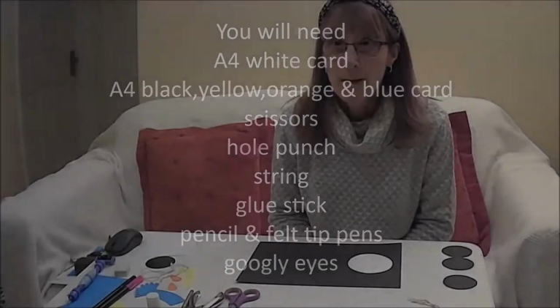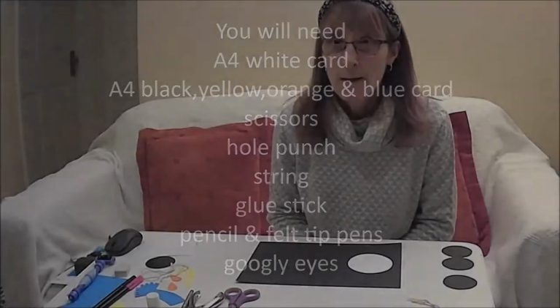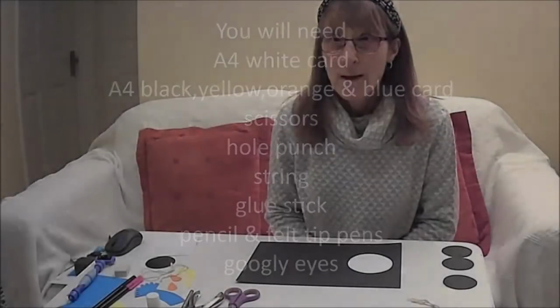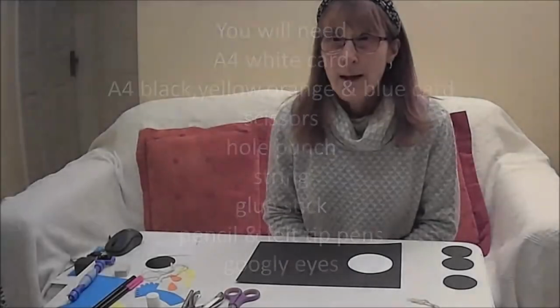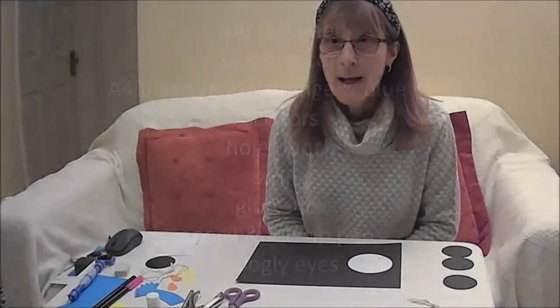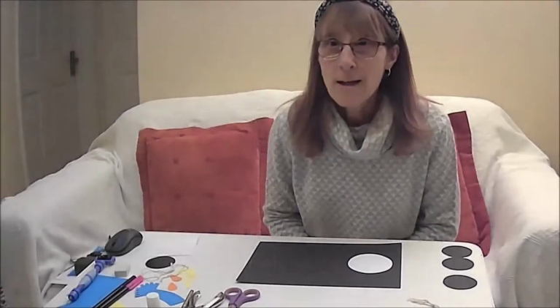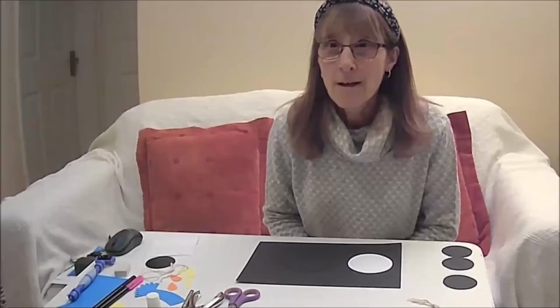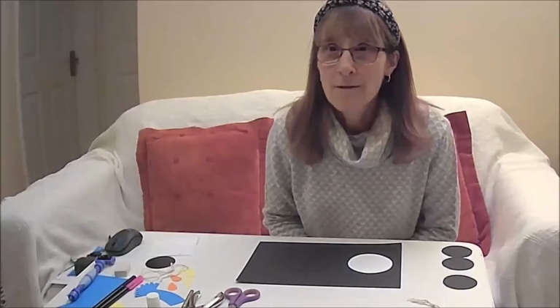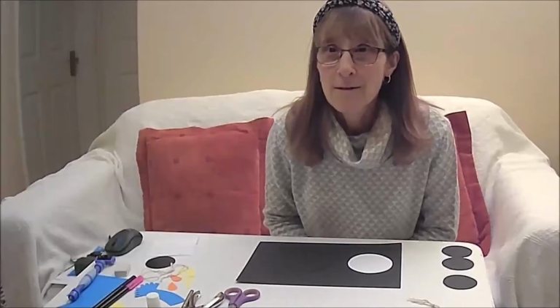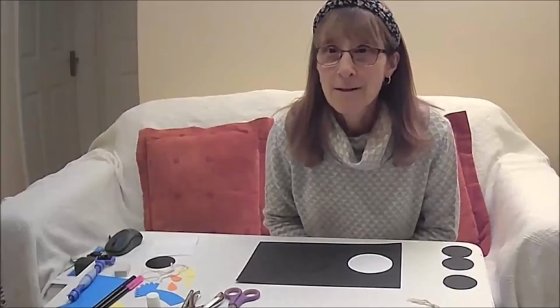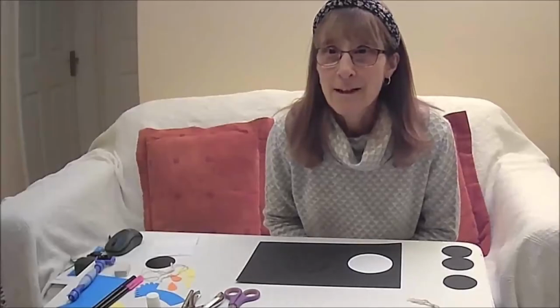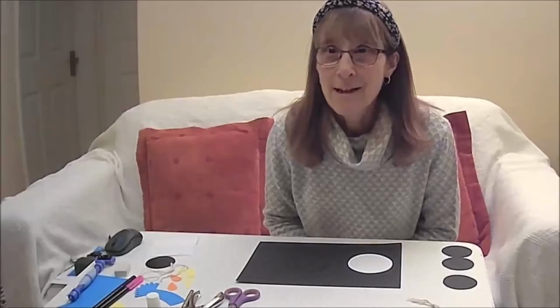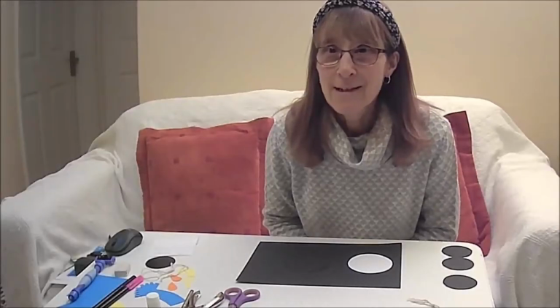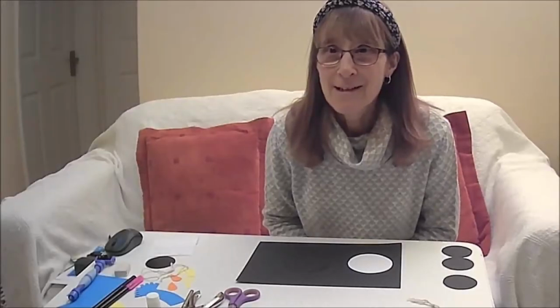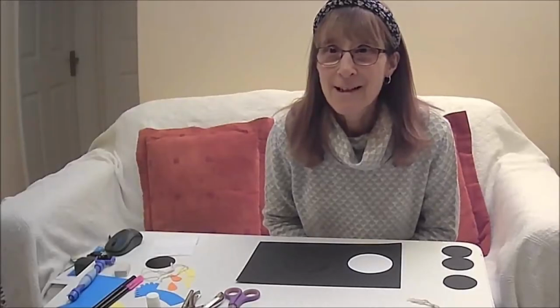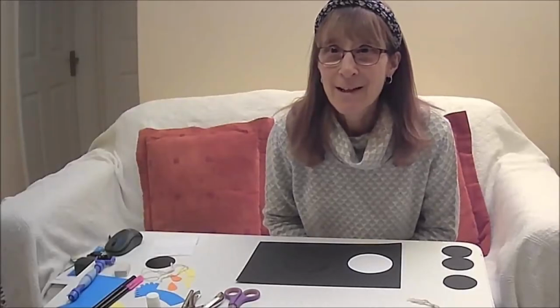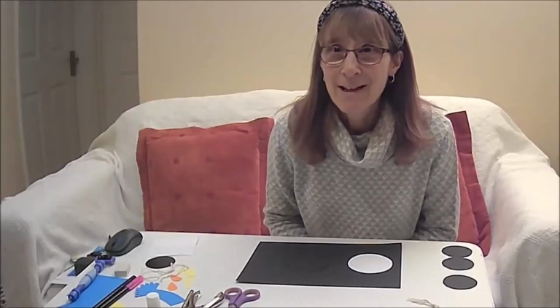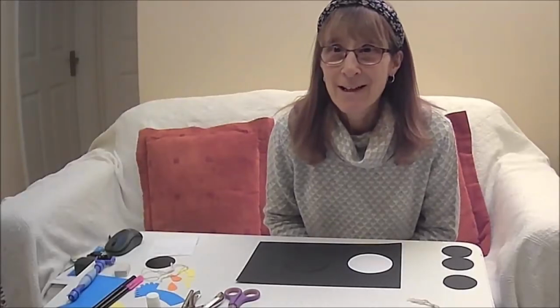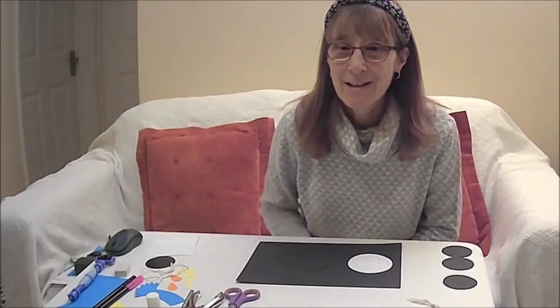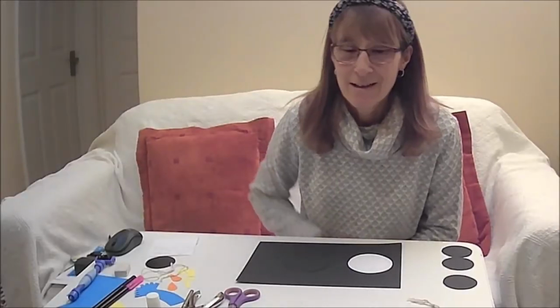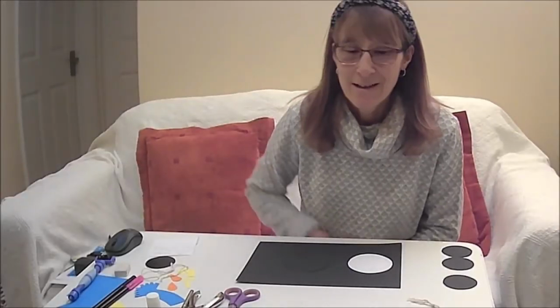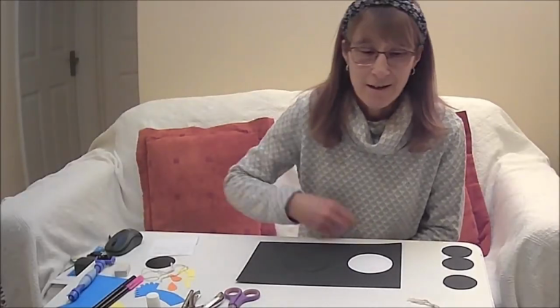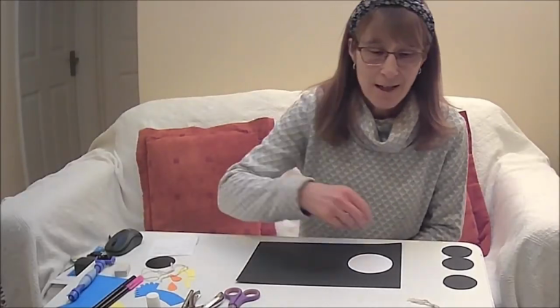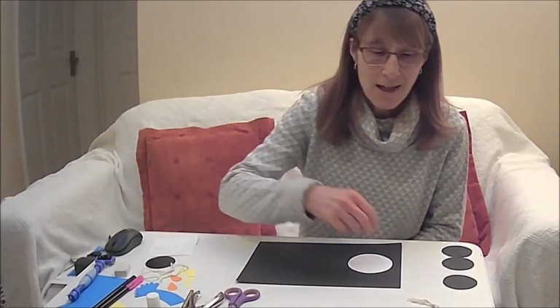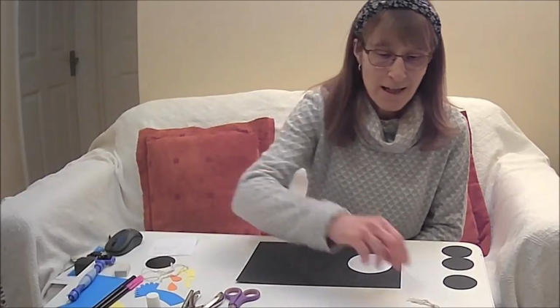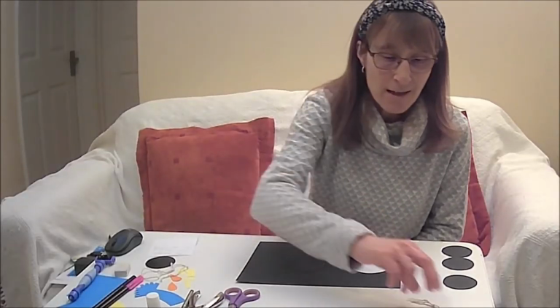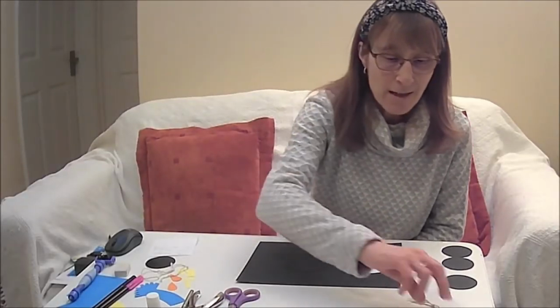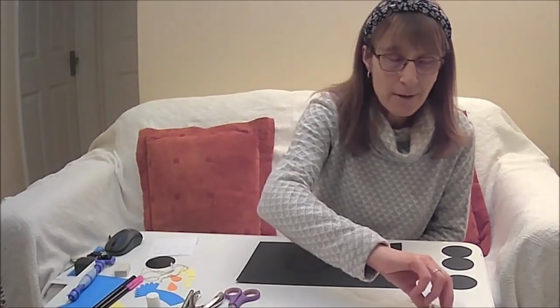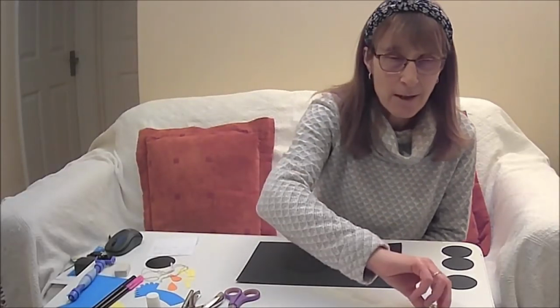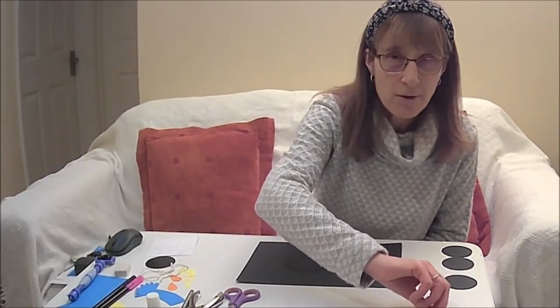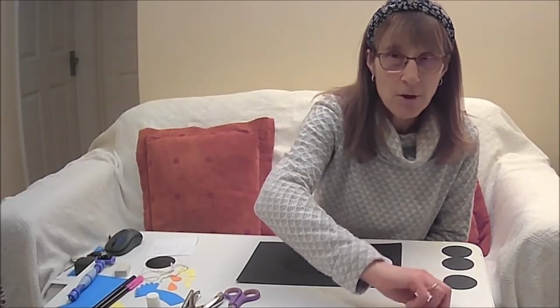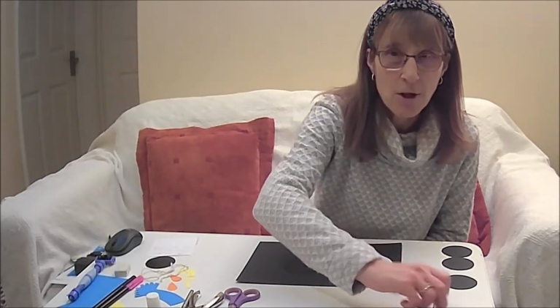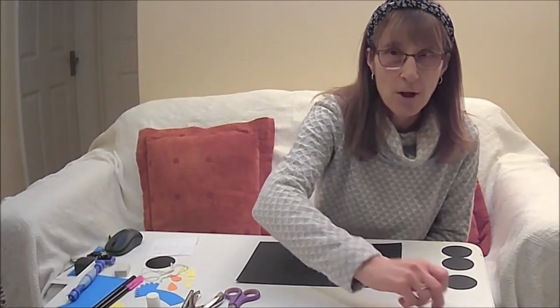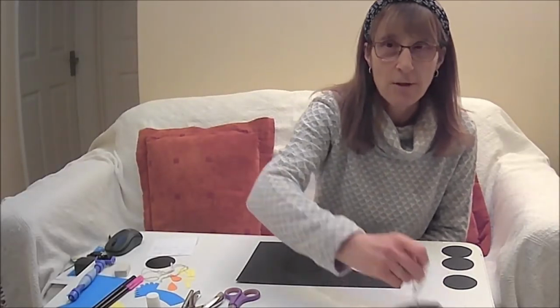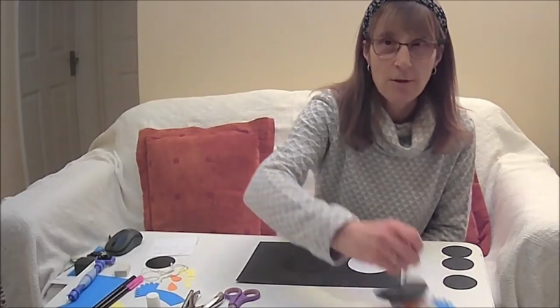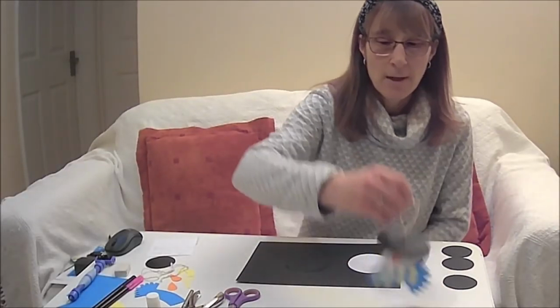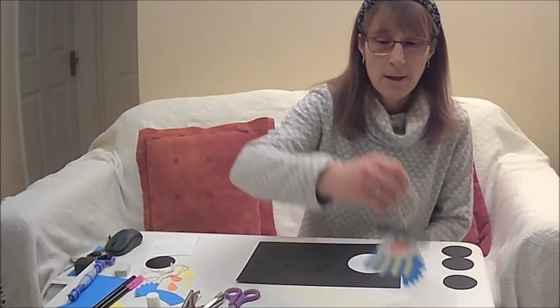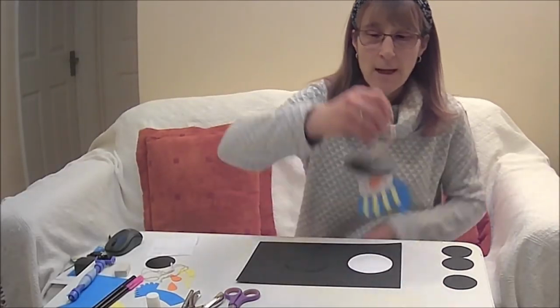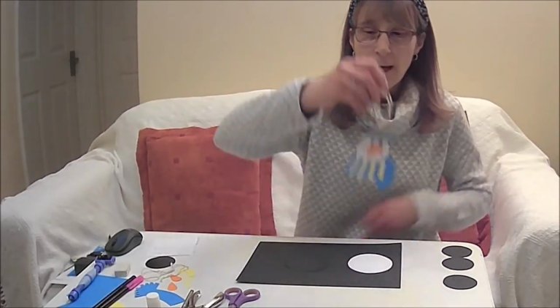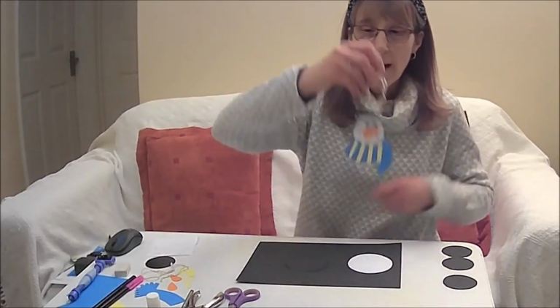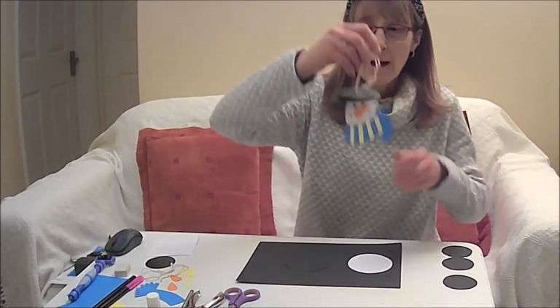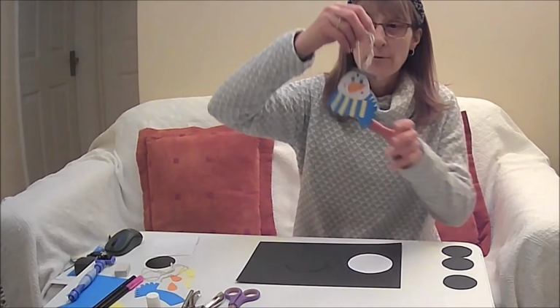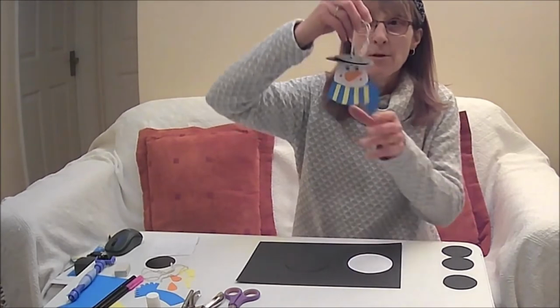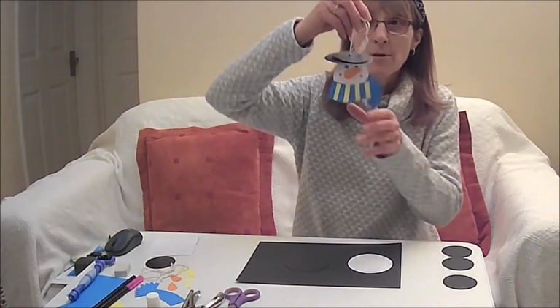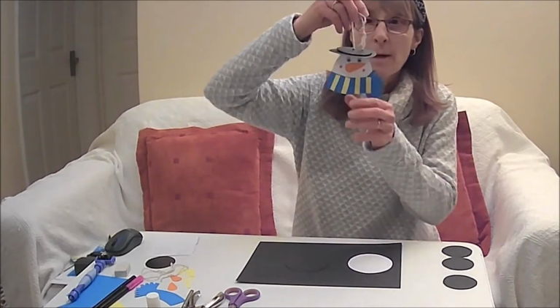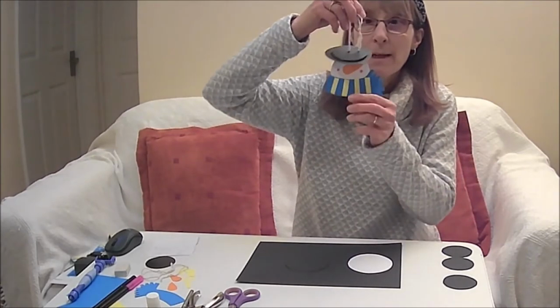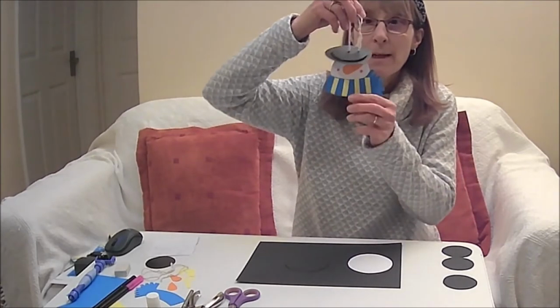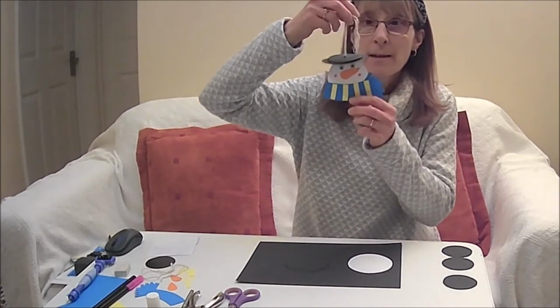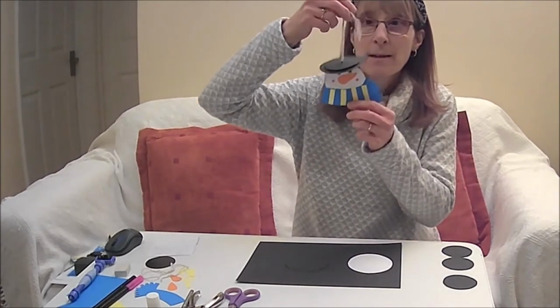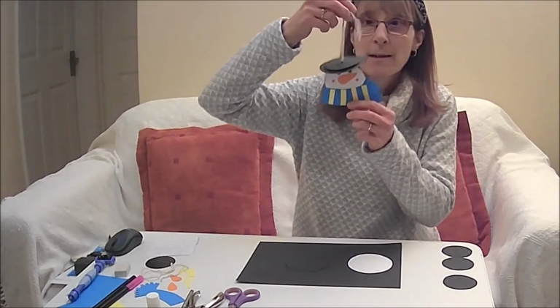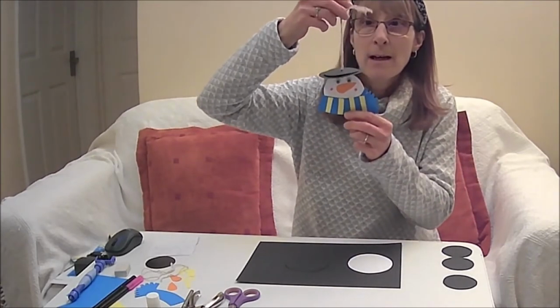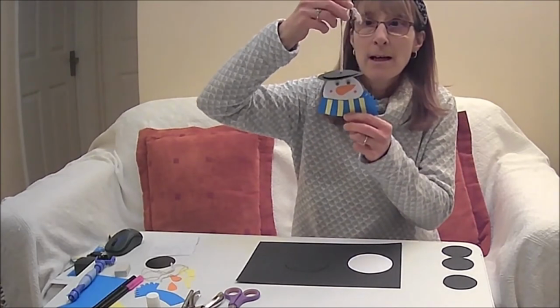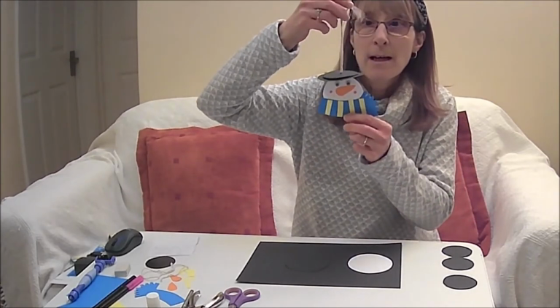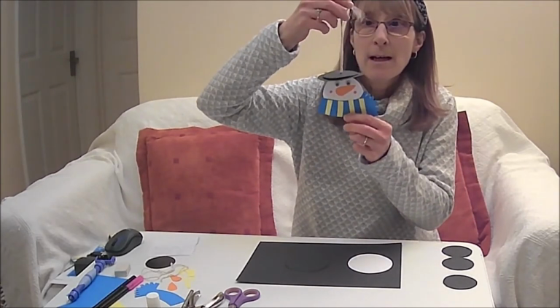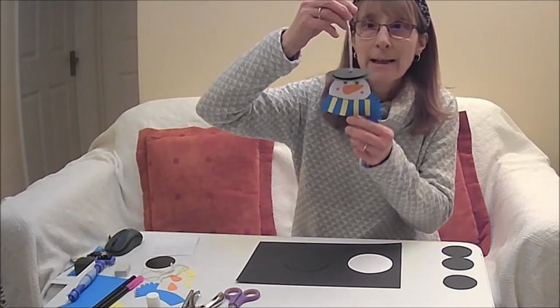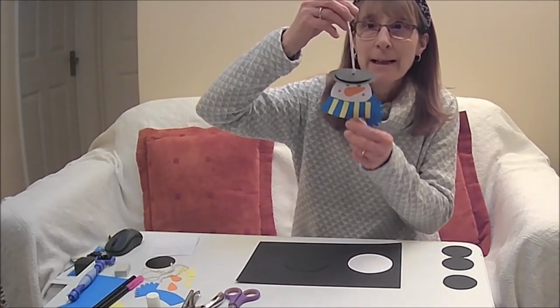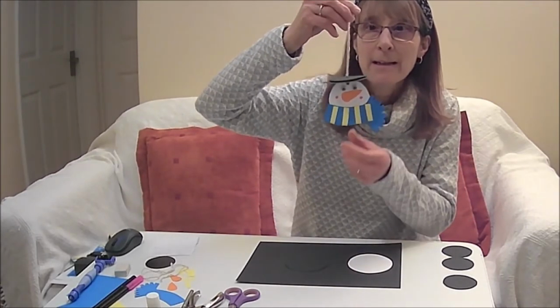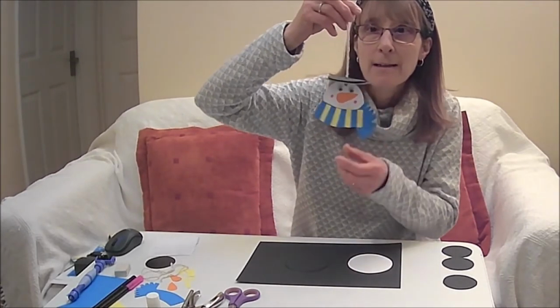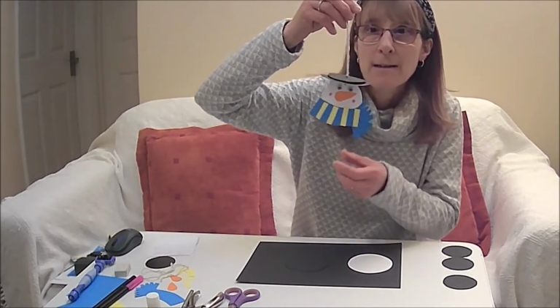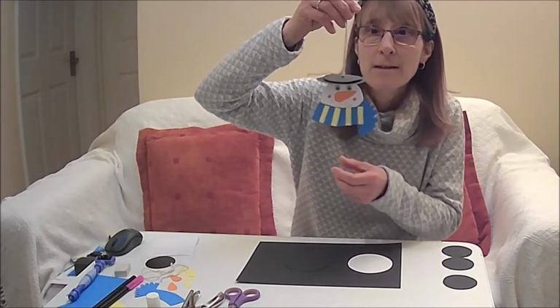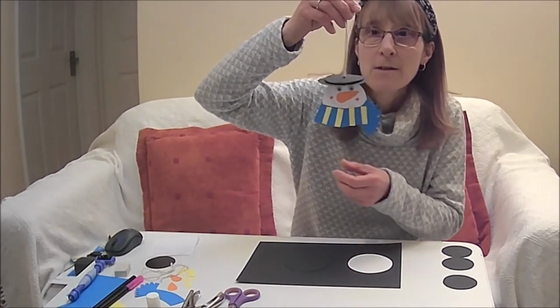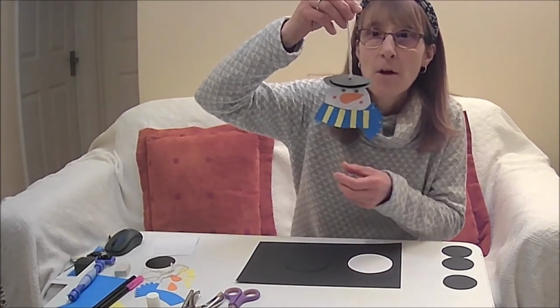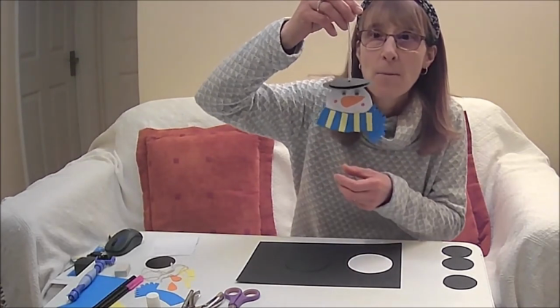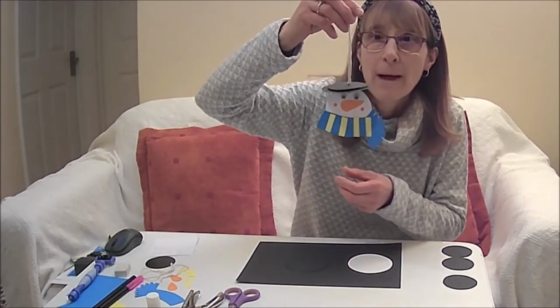Hello, it's Debbie here. Today I'm going to show you how to make a hanging snowman.